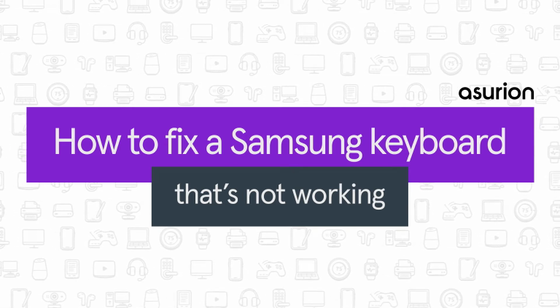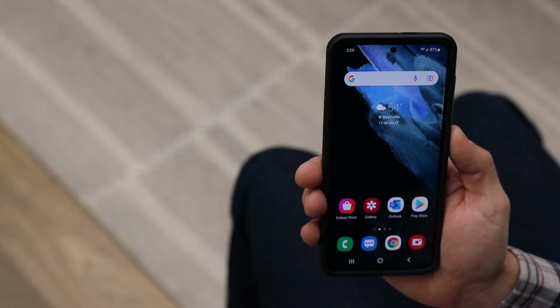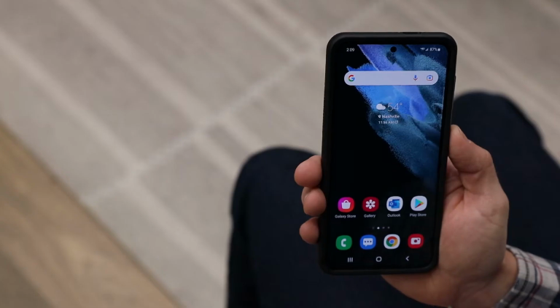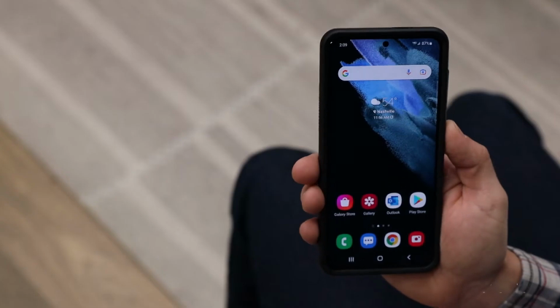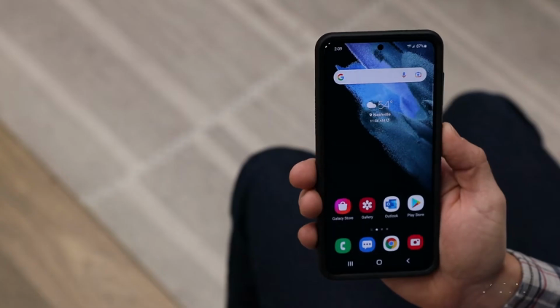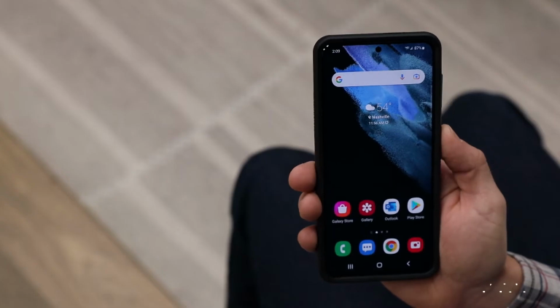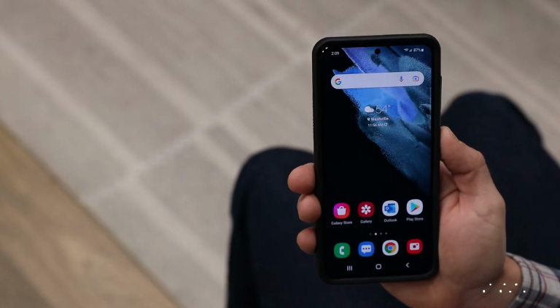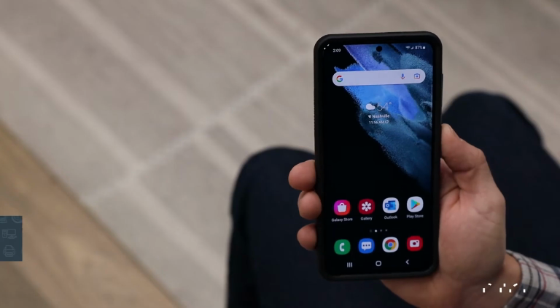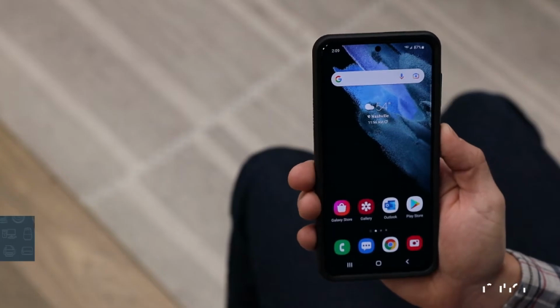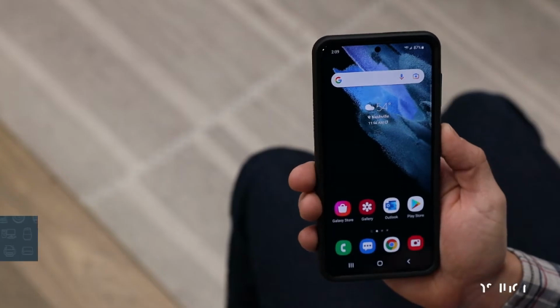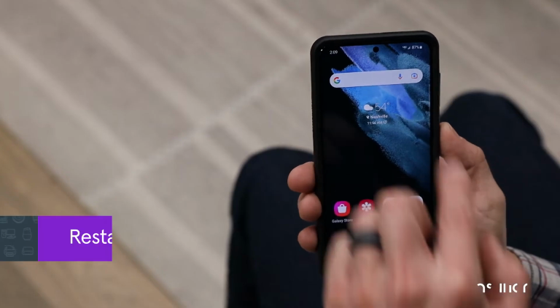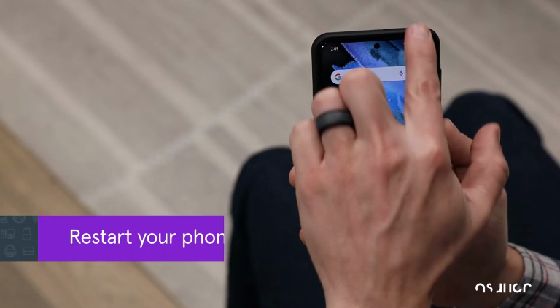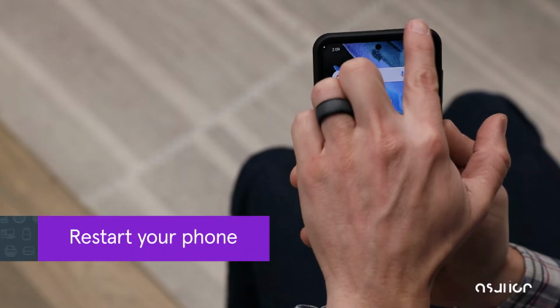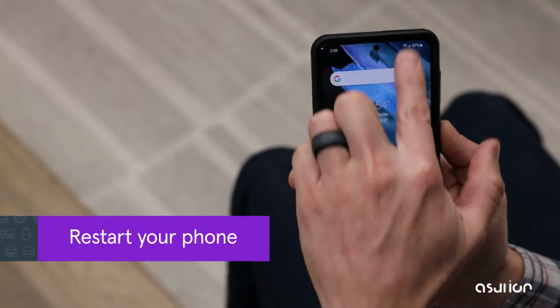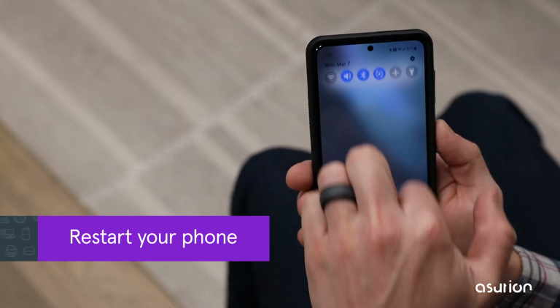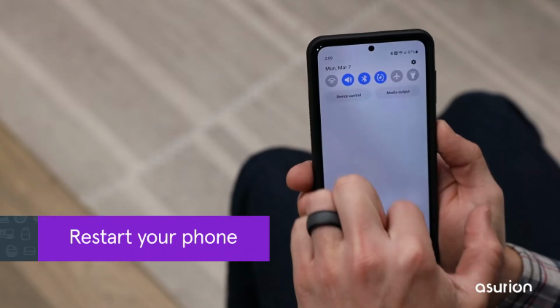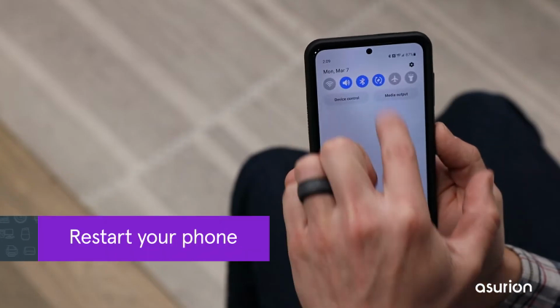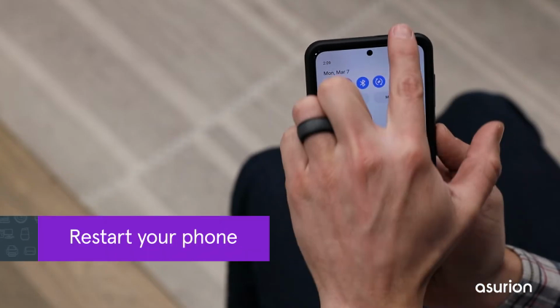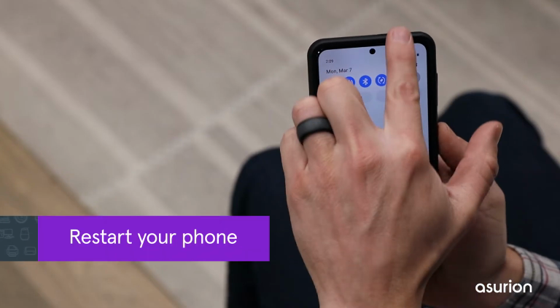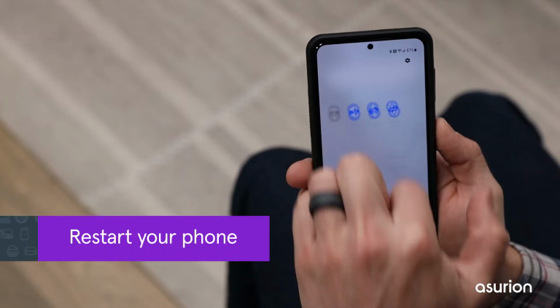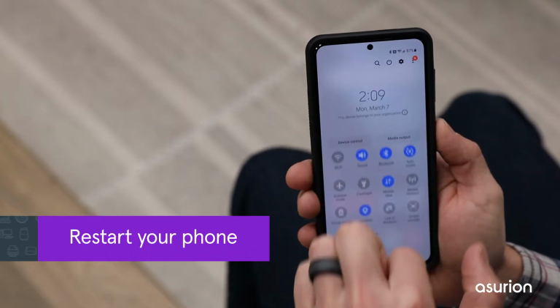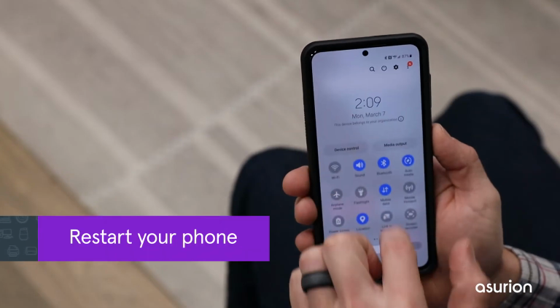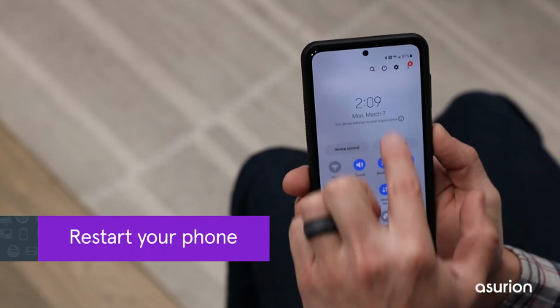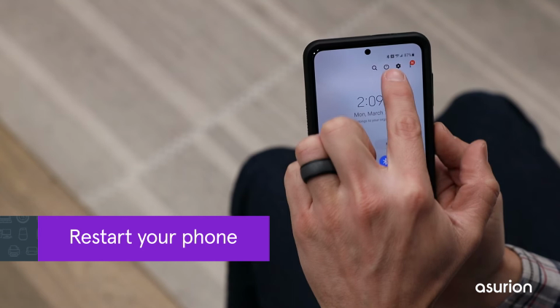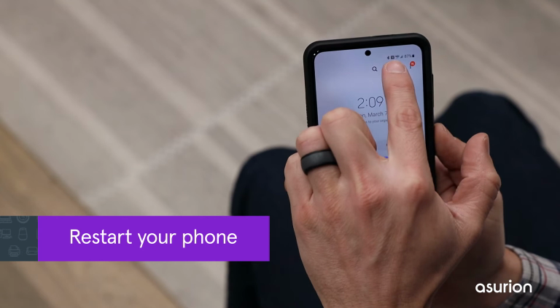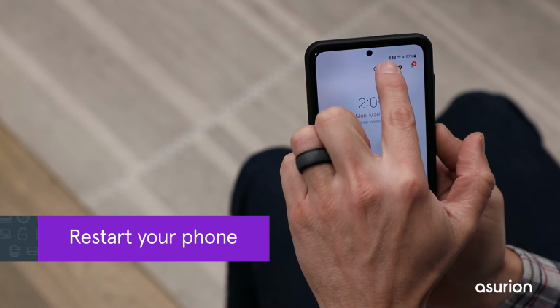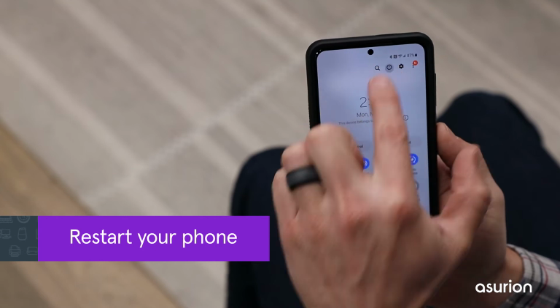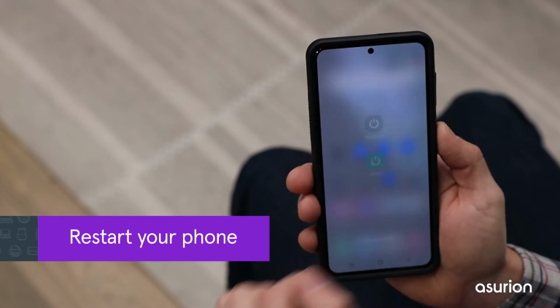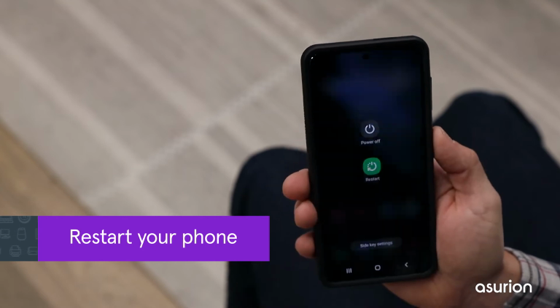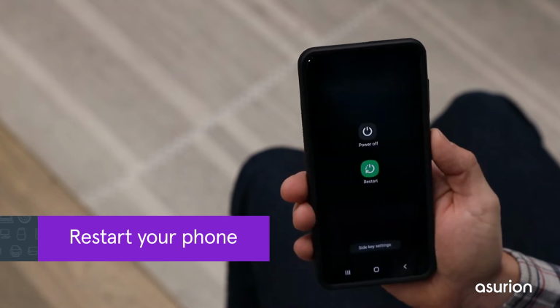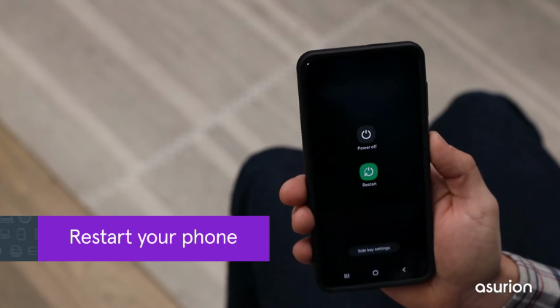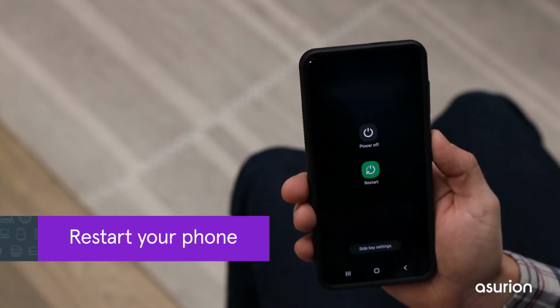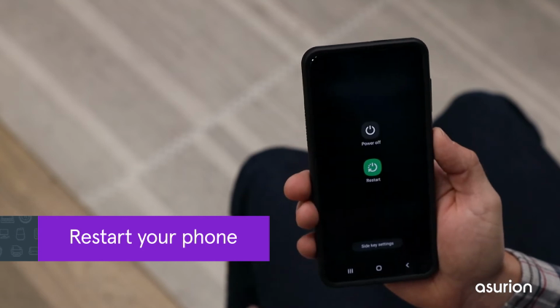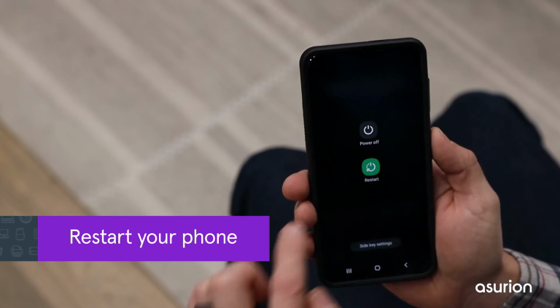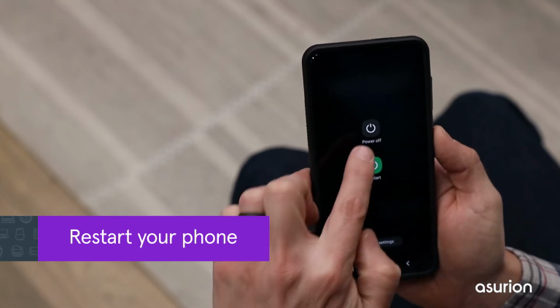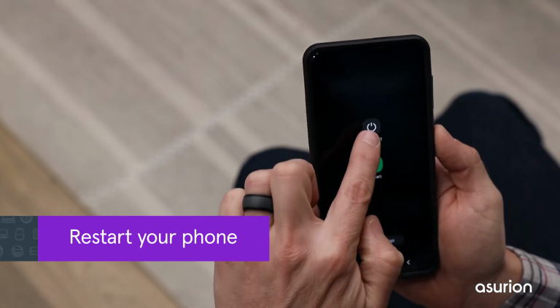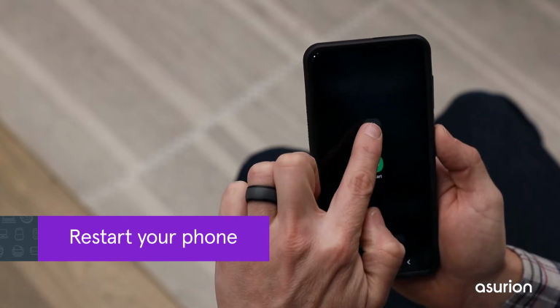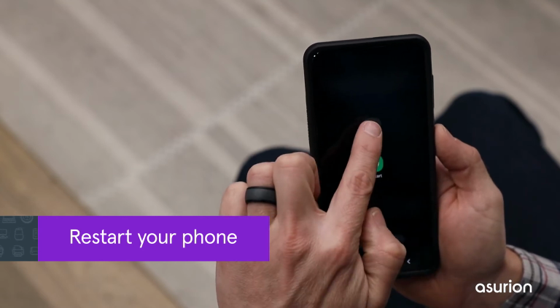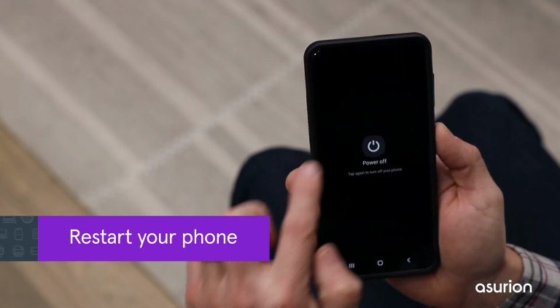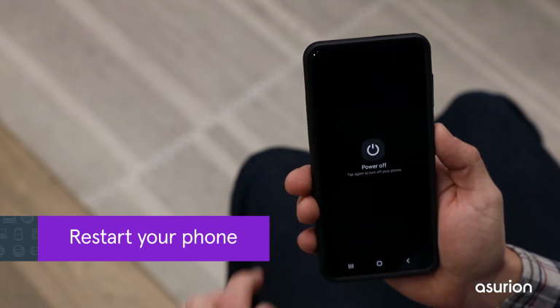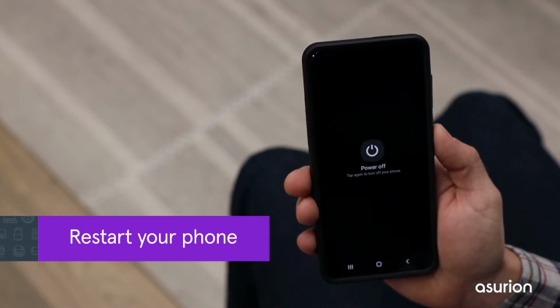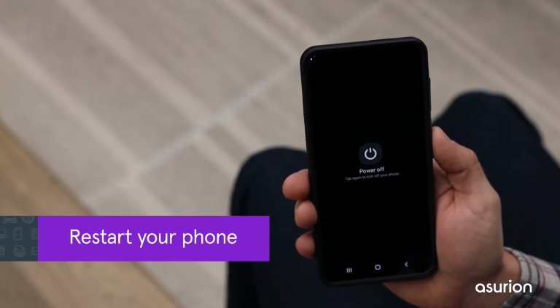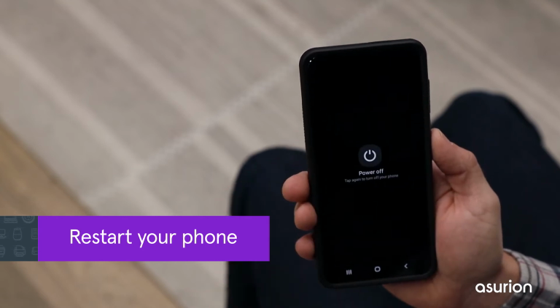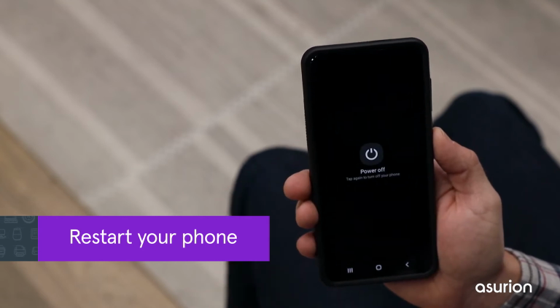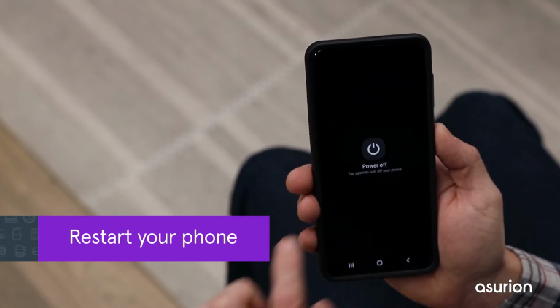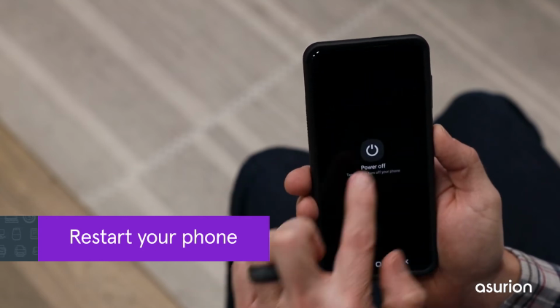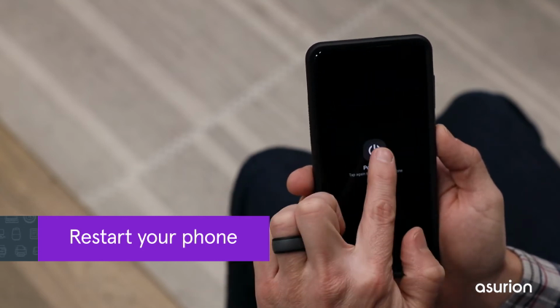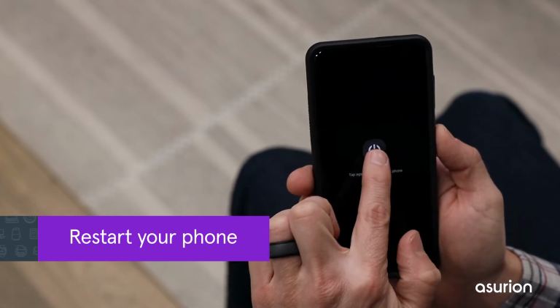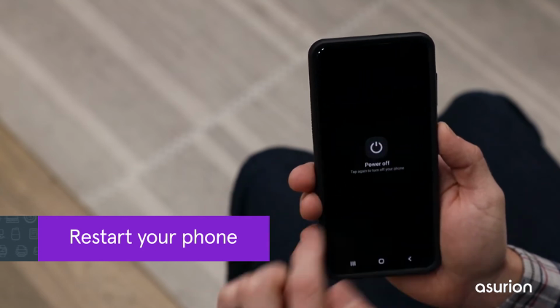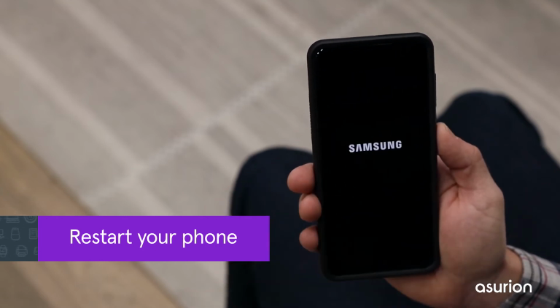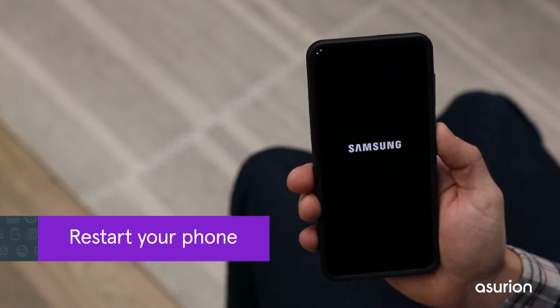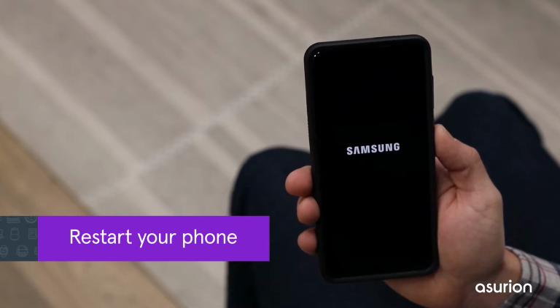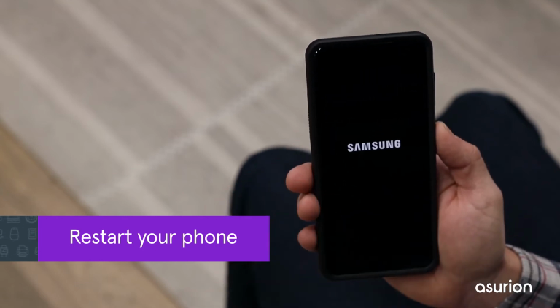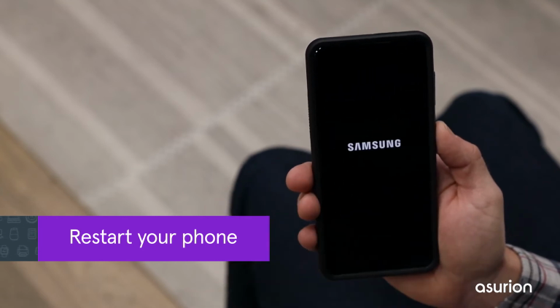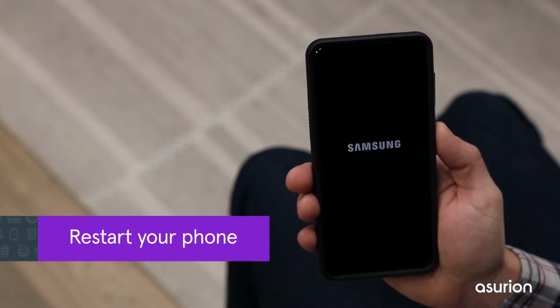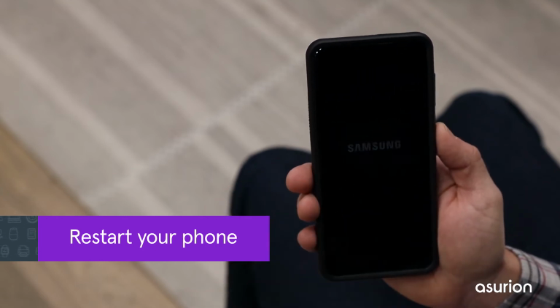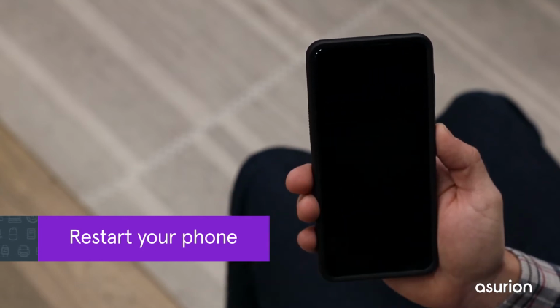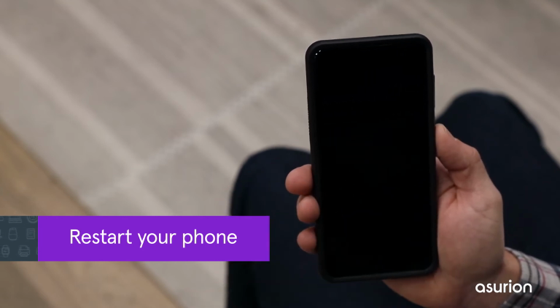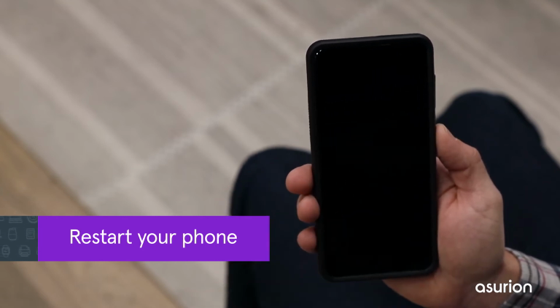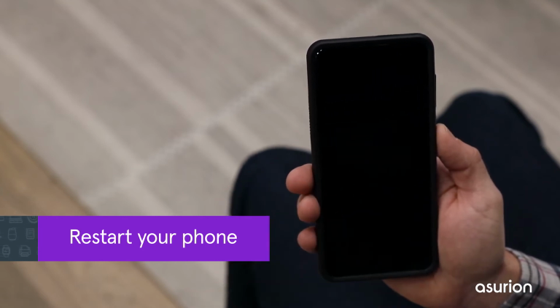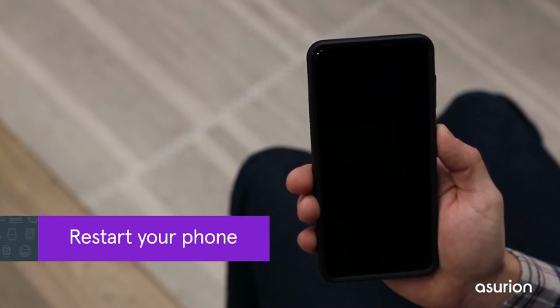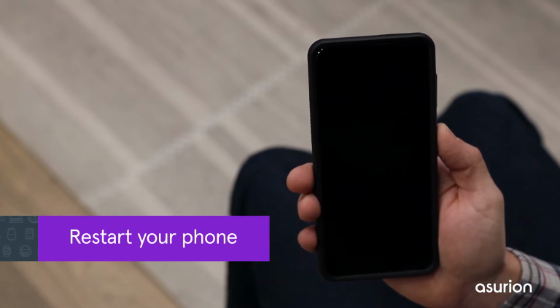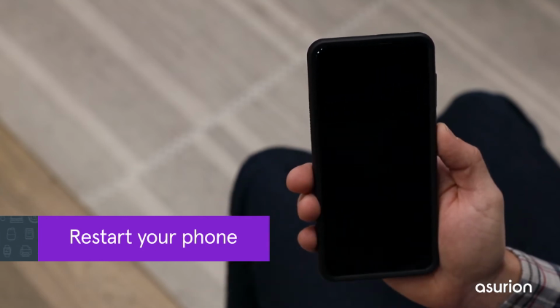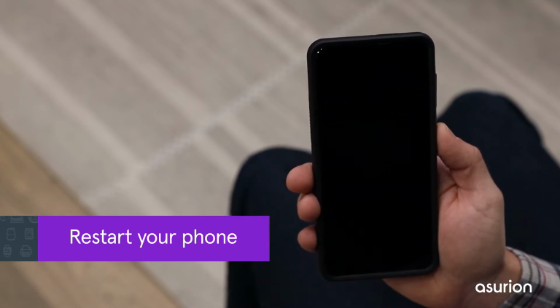First, restart your phone. Just turn it off, wait a beat, then turn it back on. This can help fix minor phone problems.